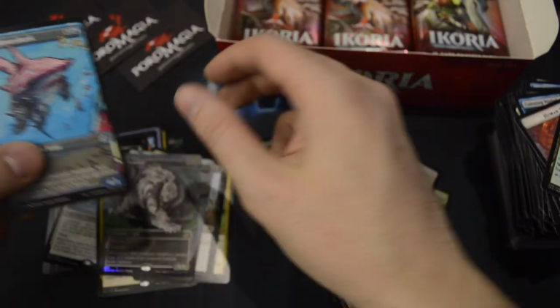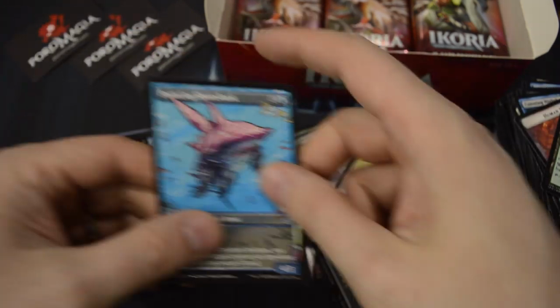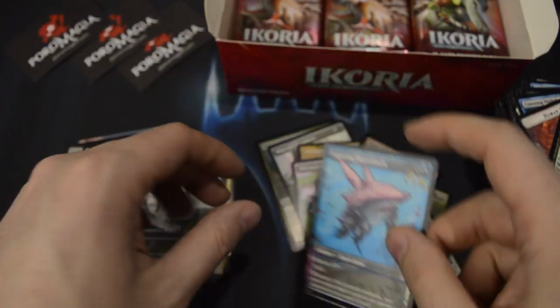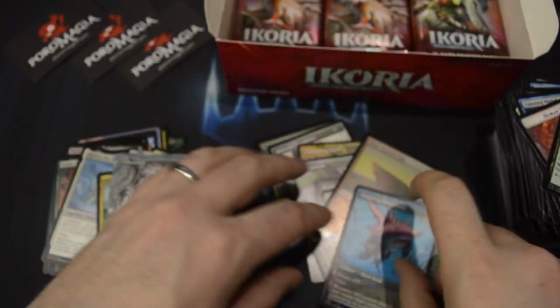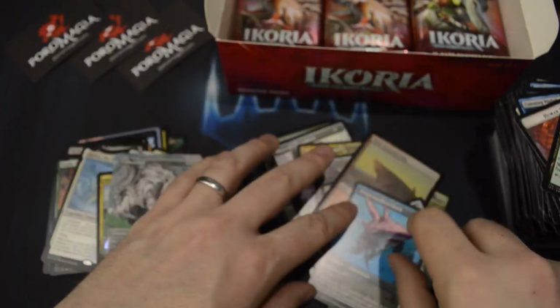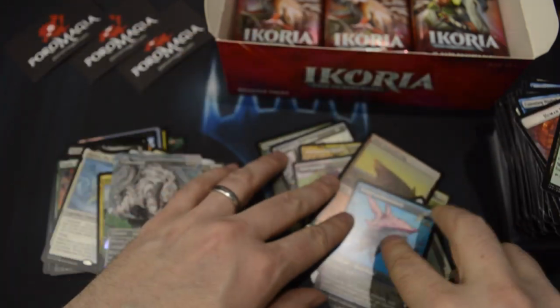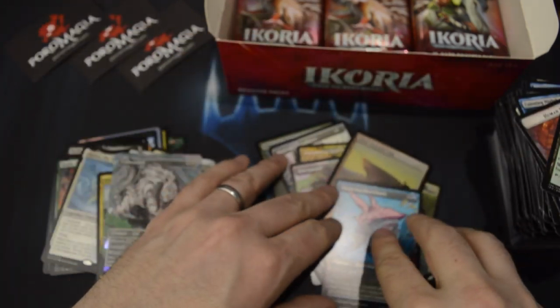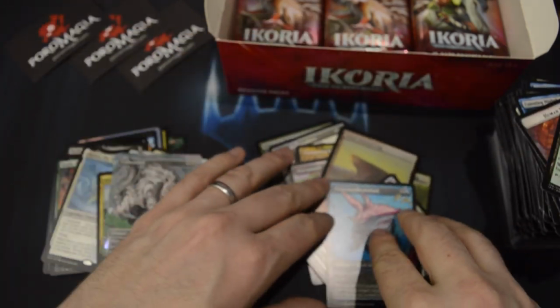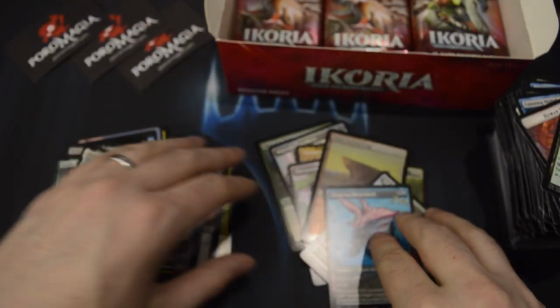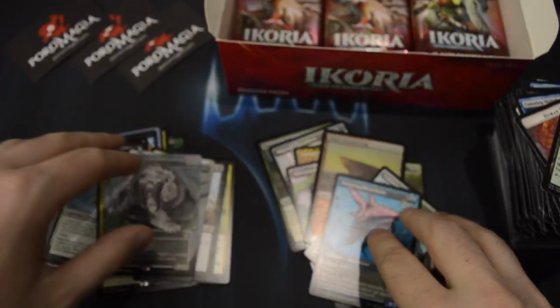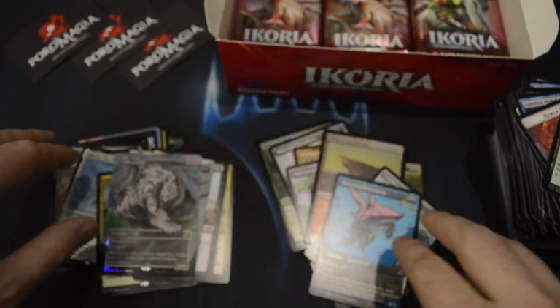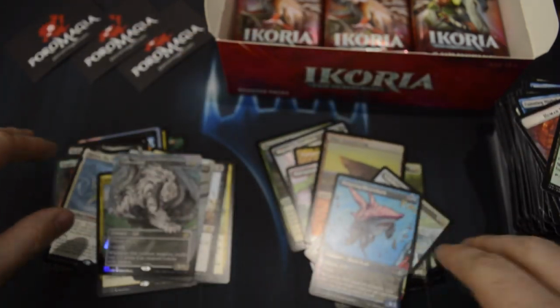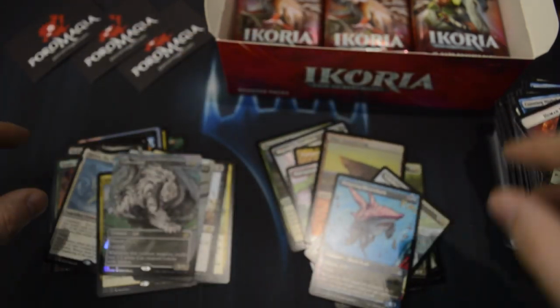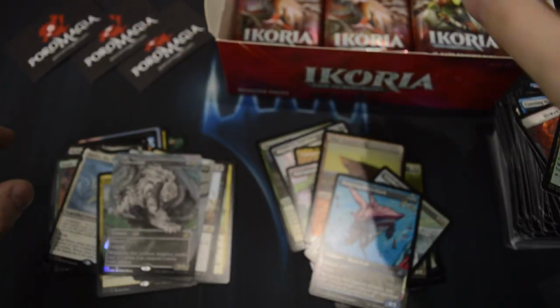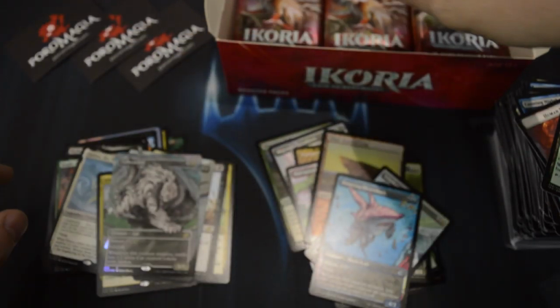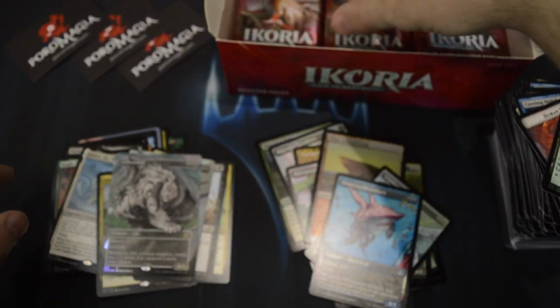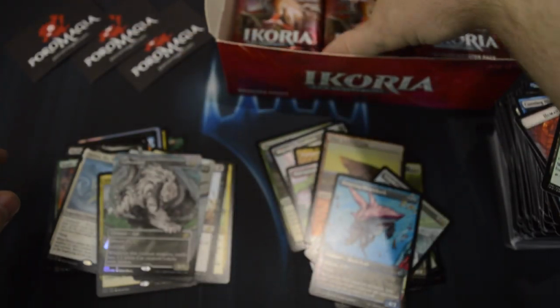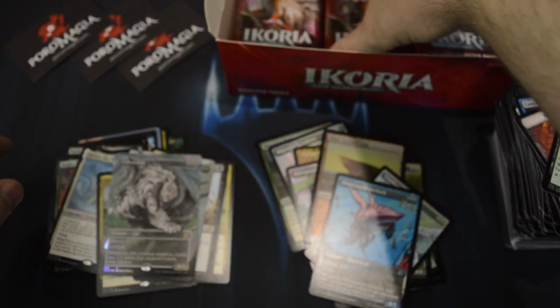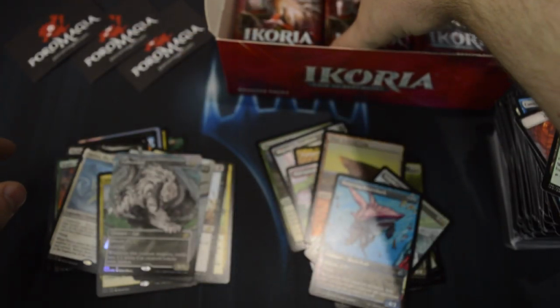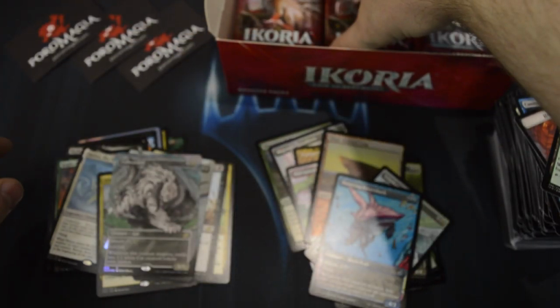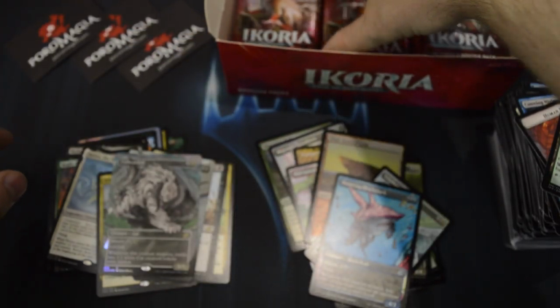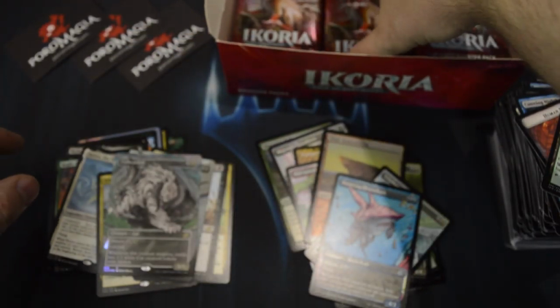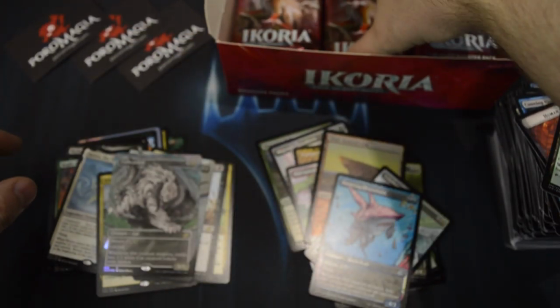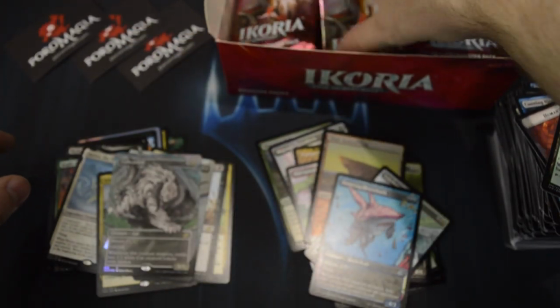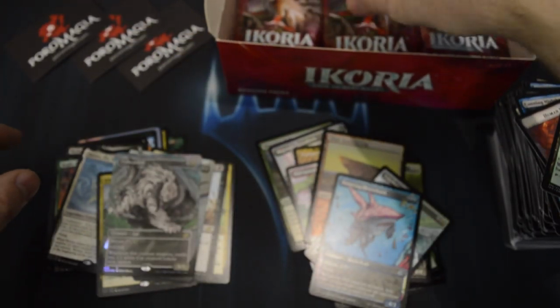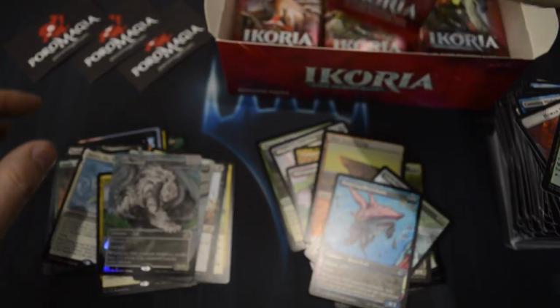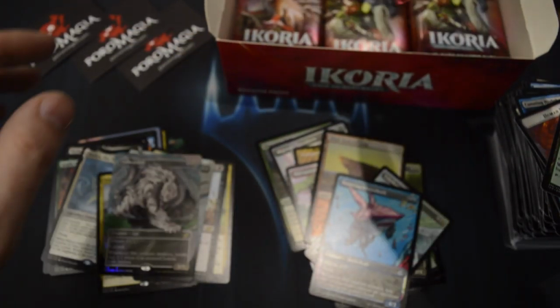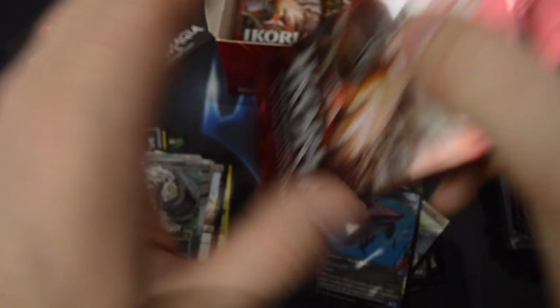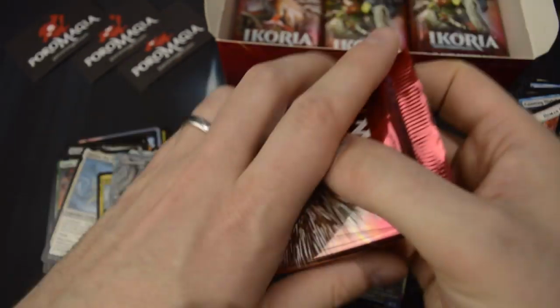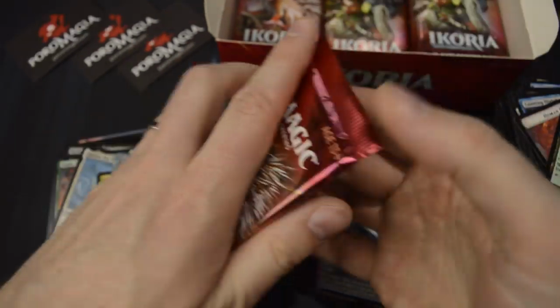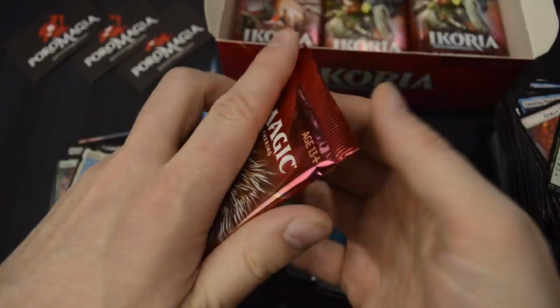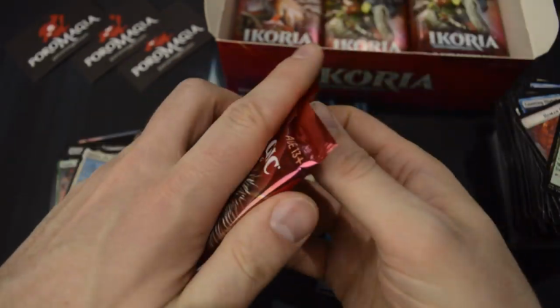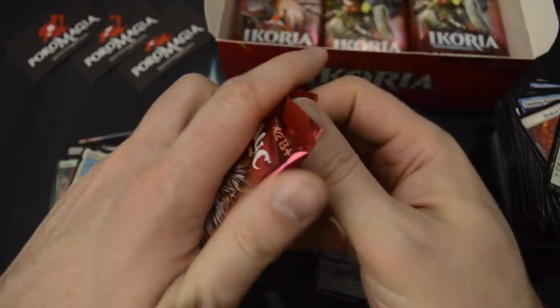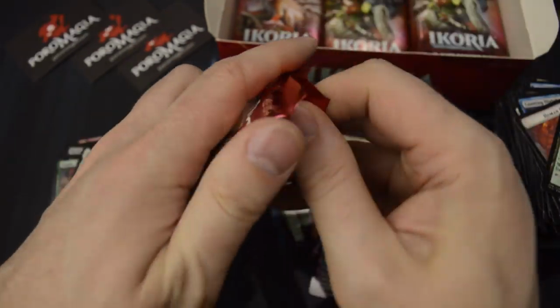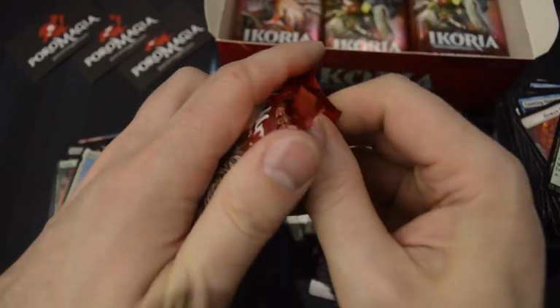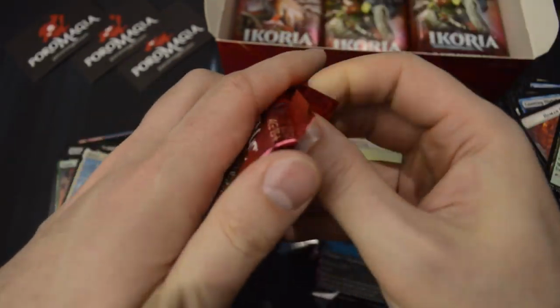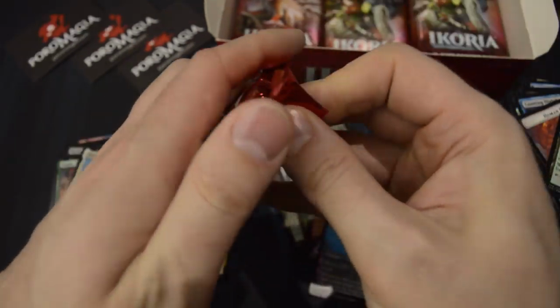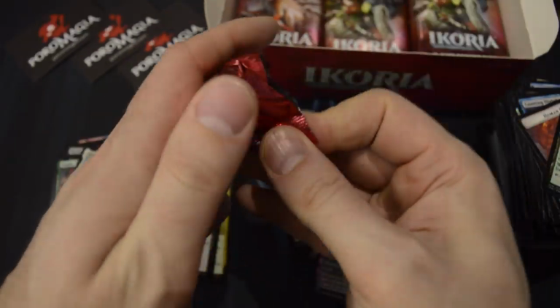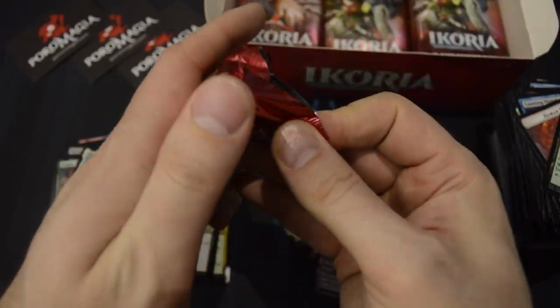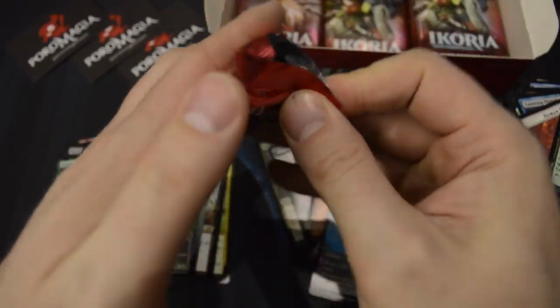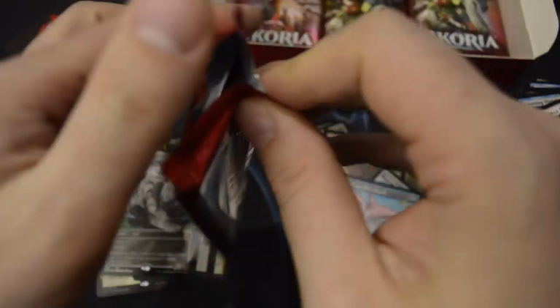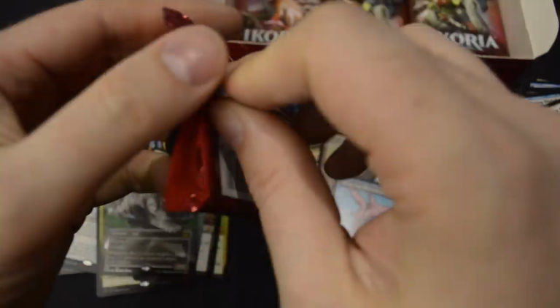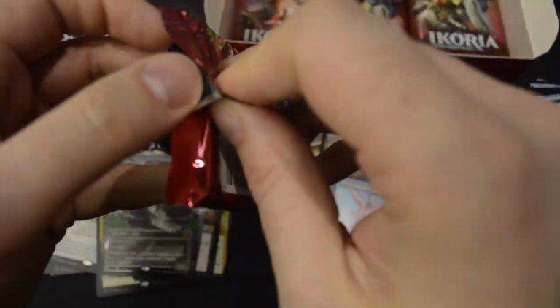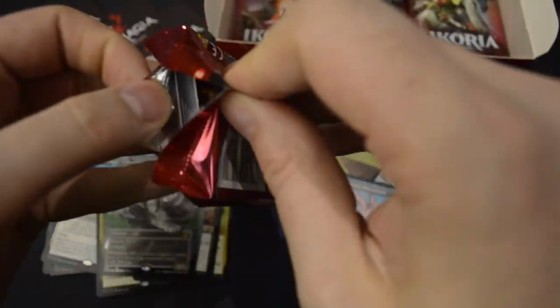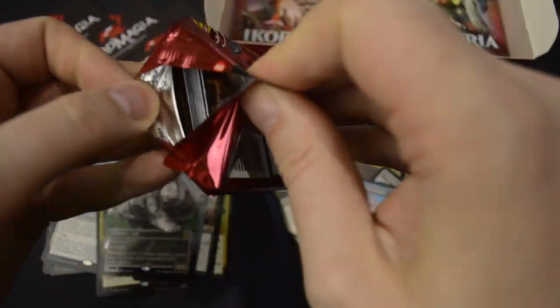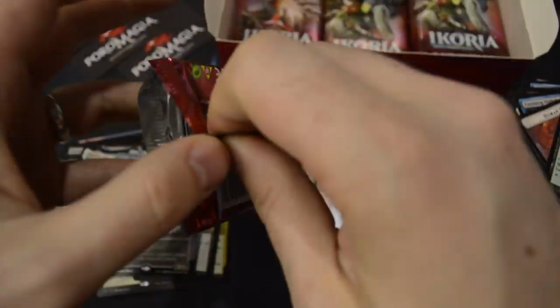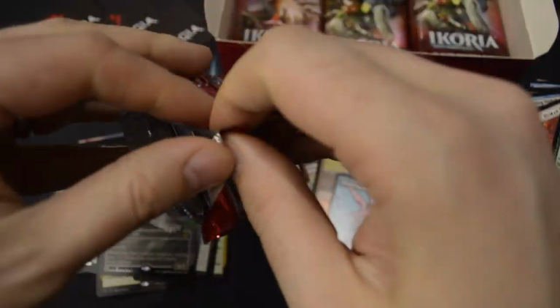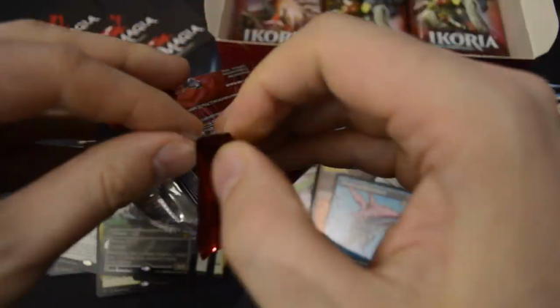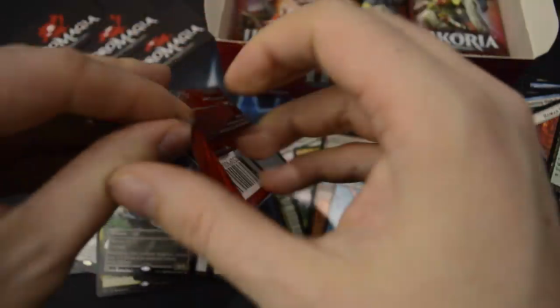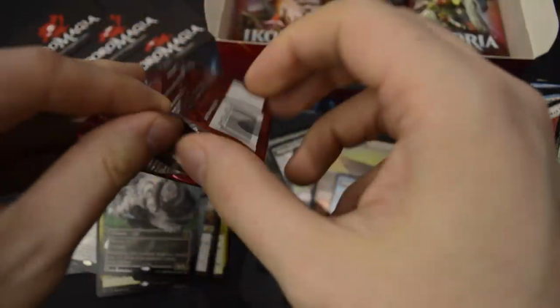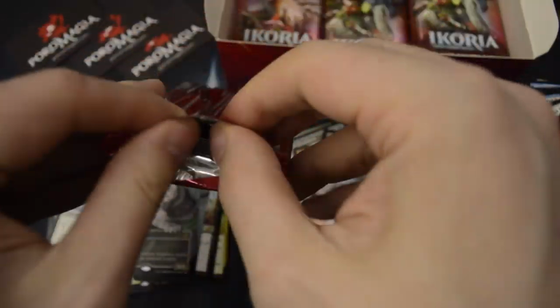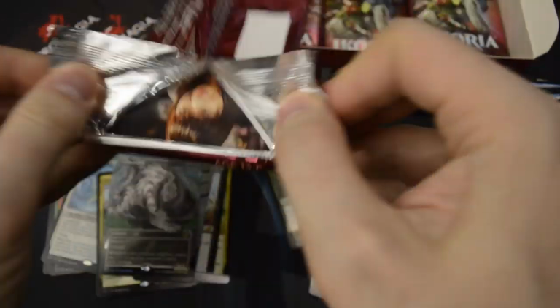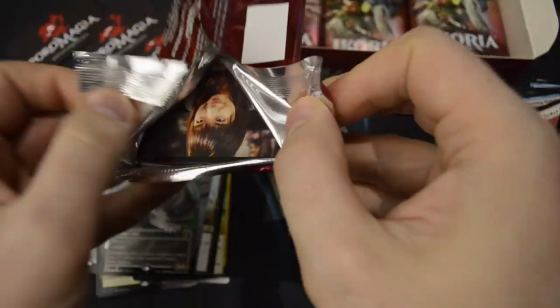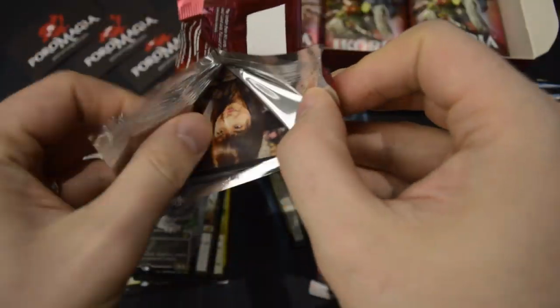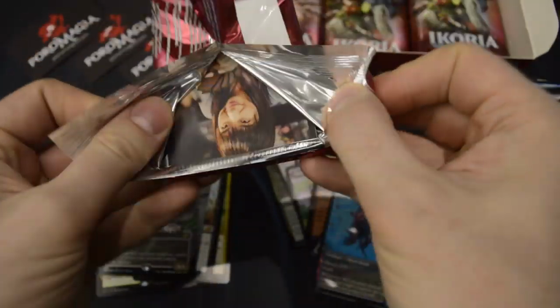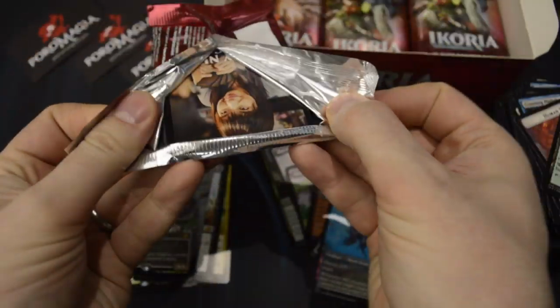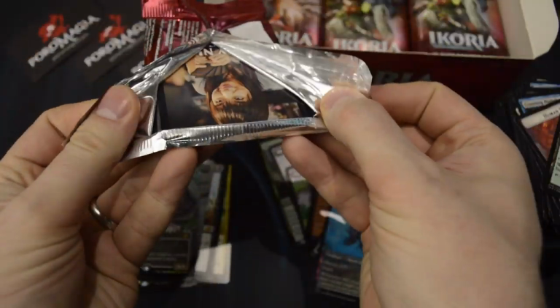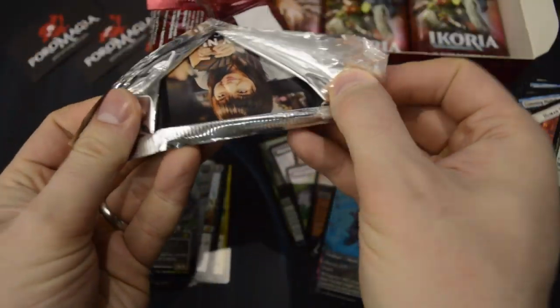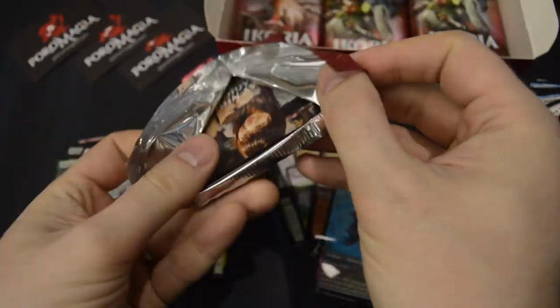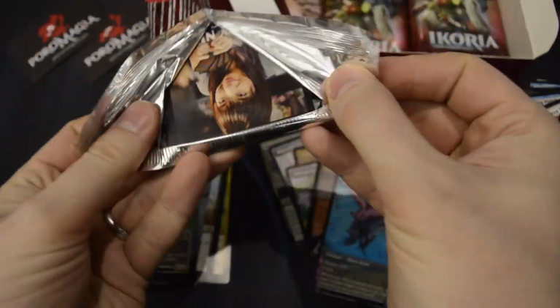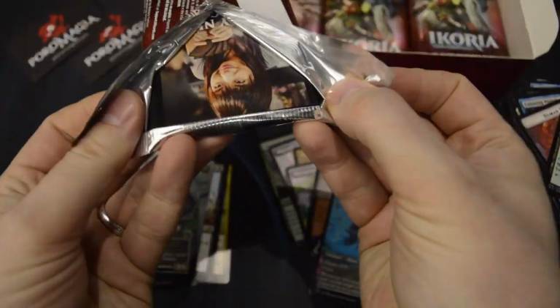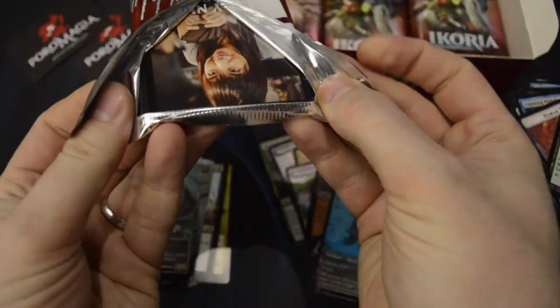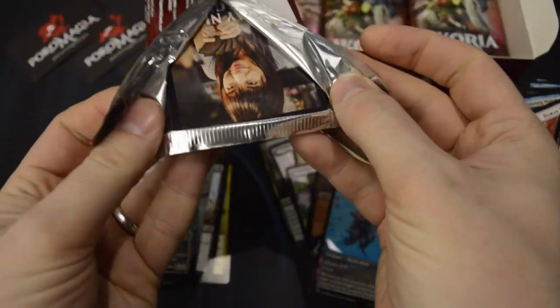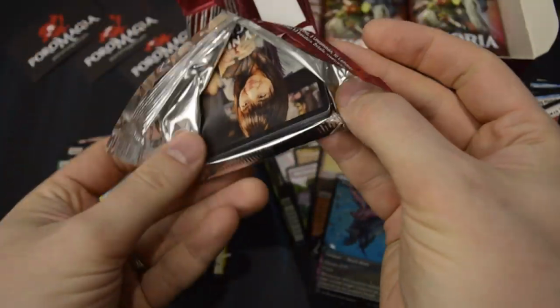Still no Triome lands, but with pulls like this it's okay by me.